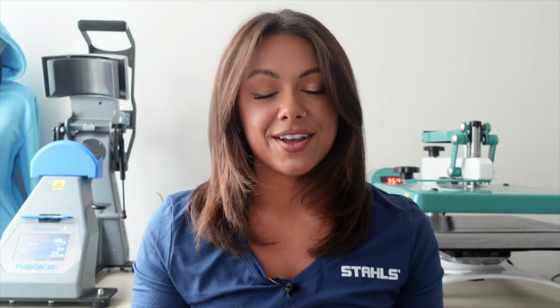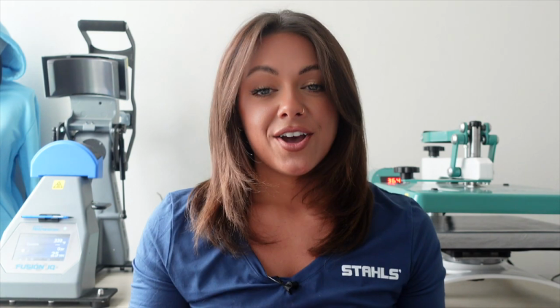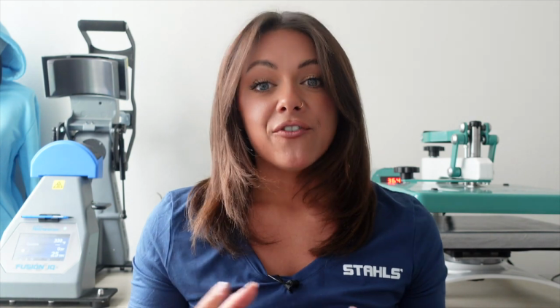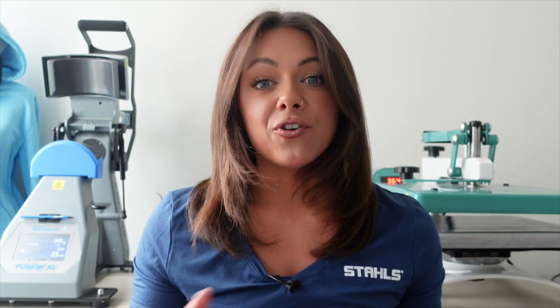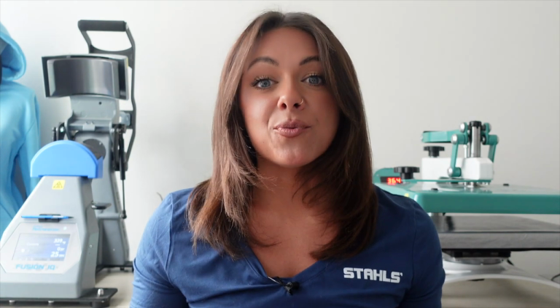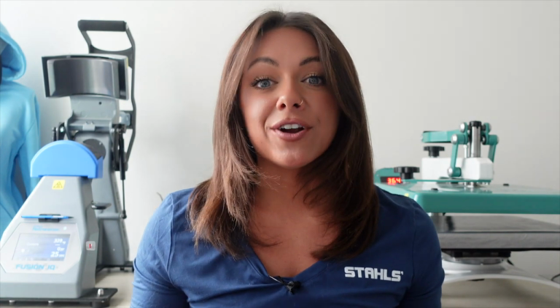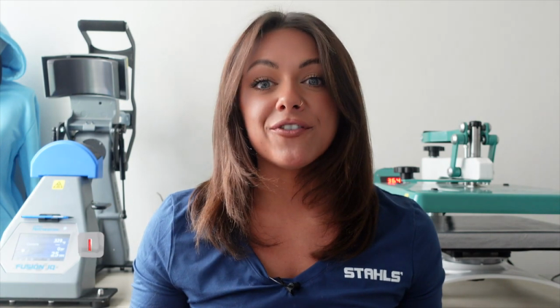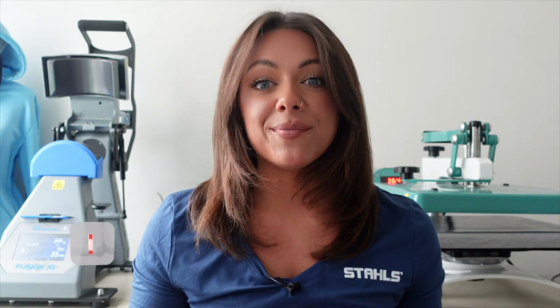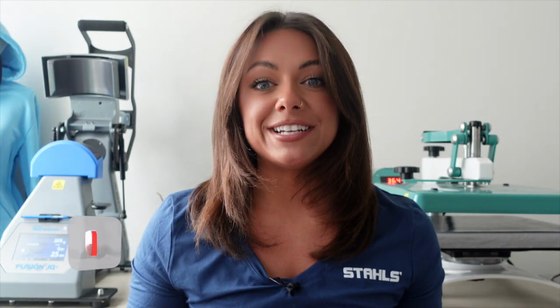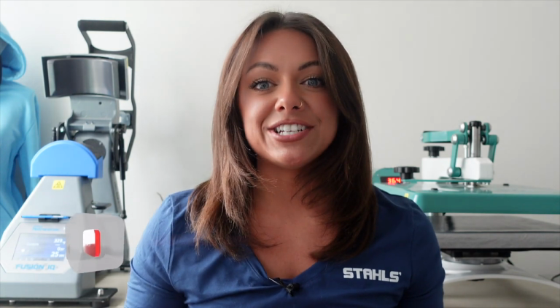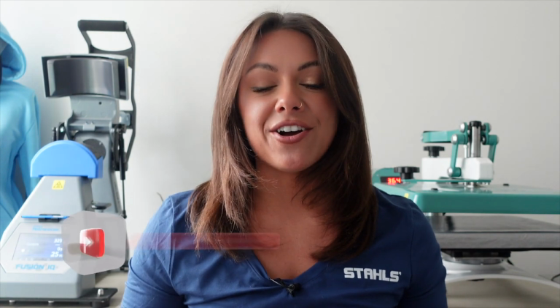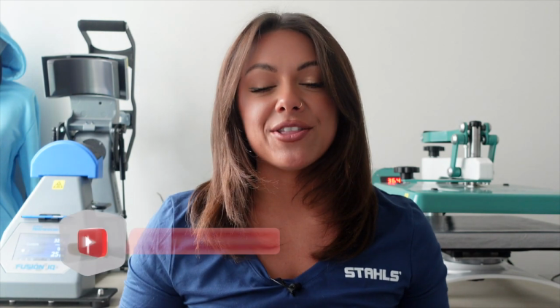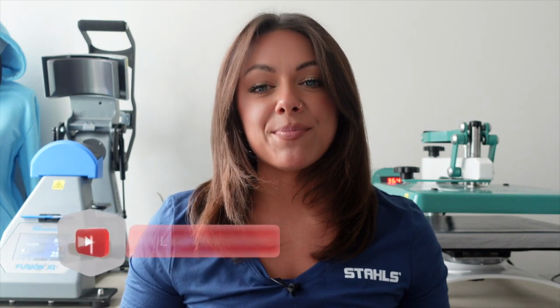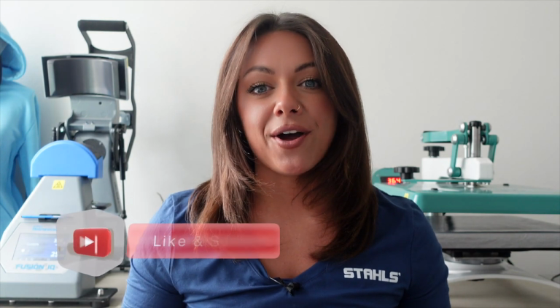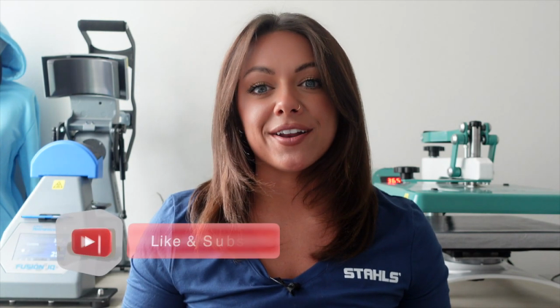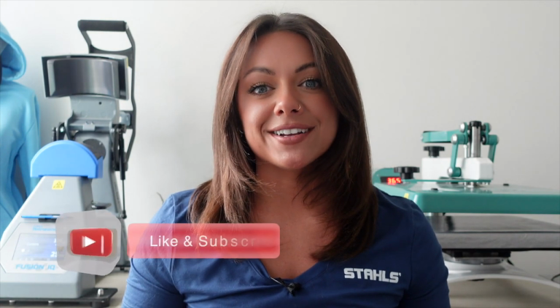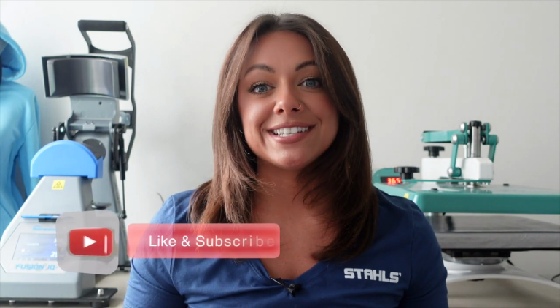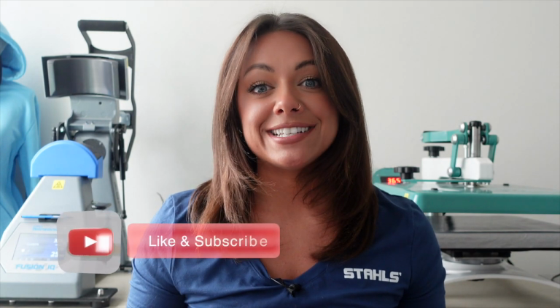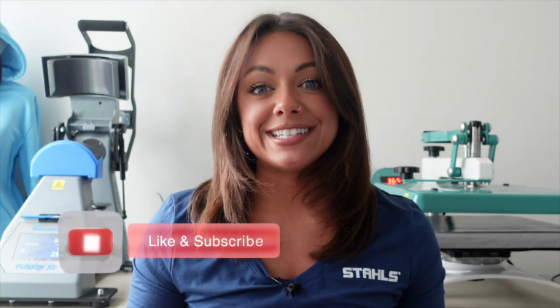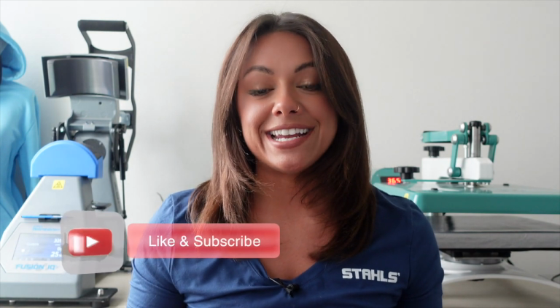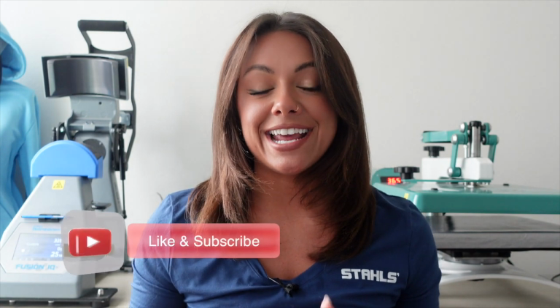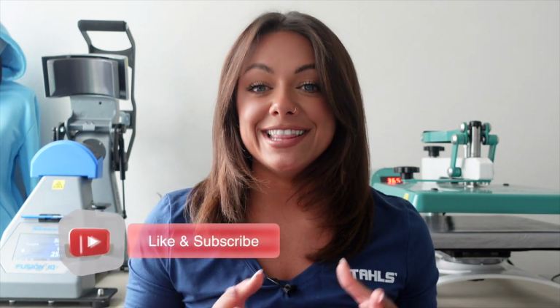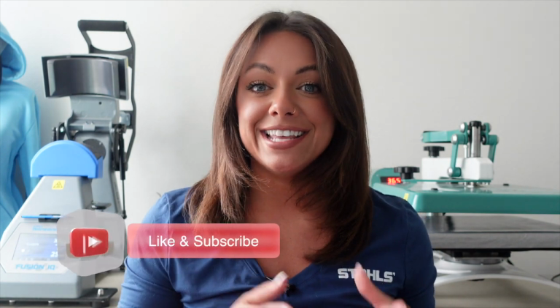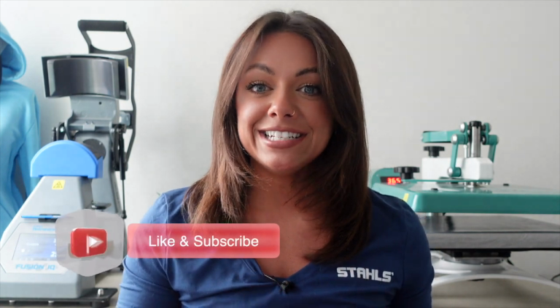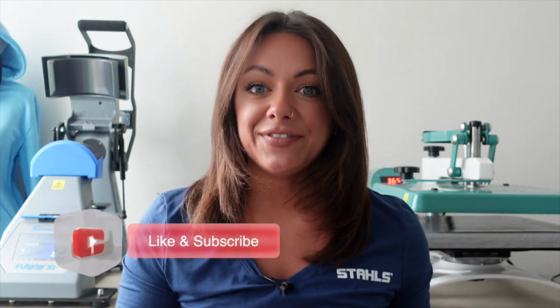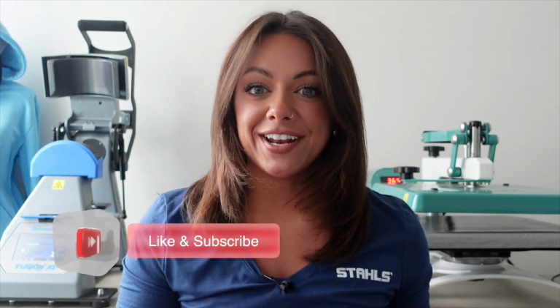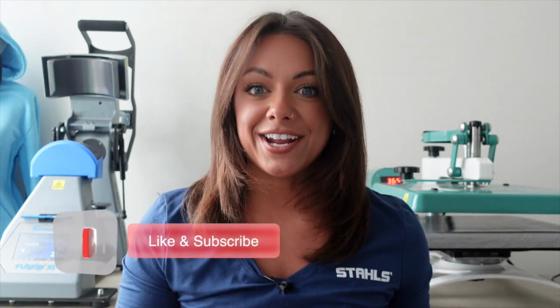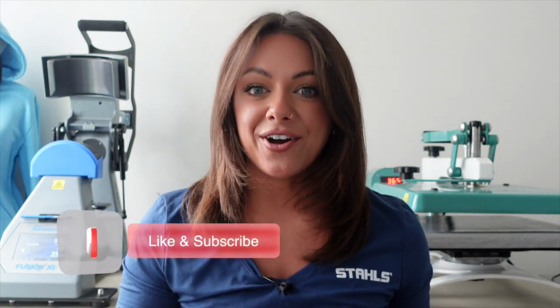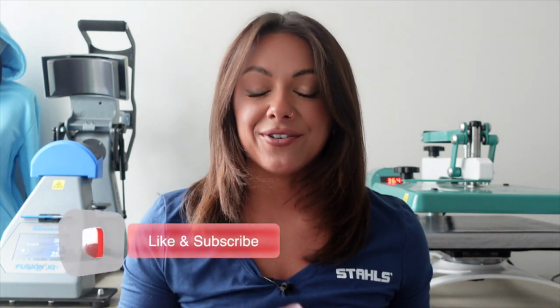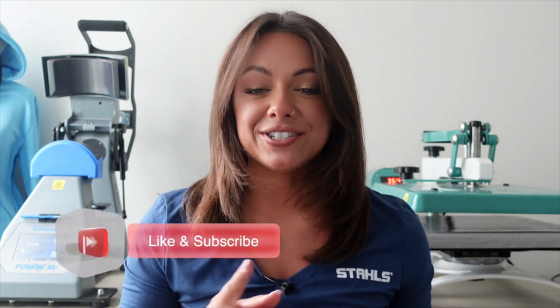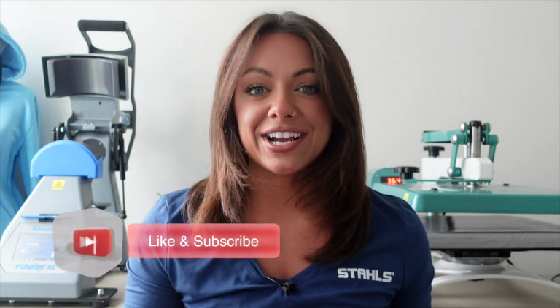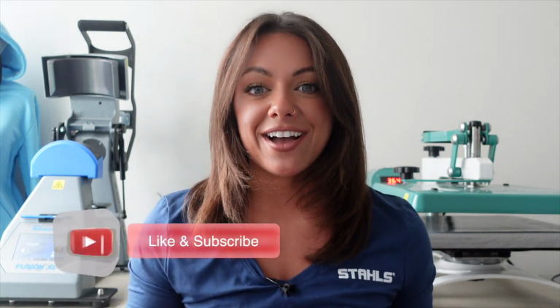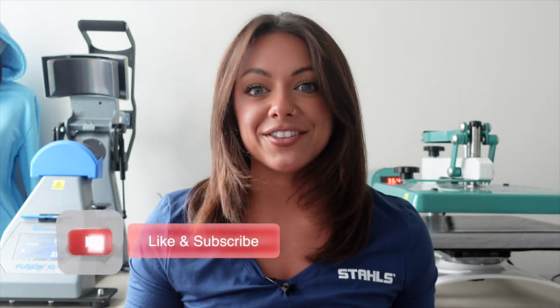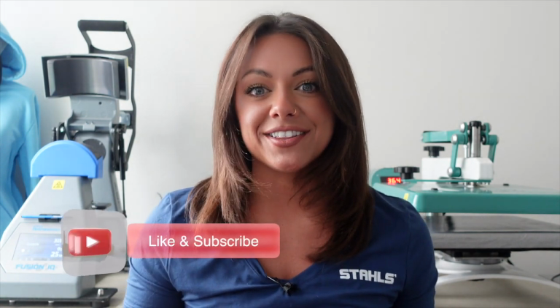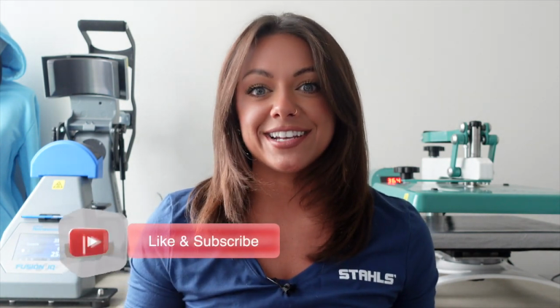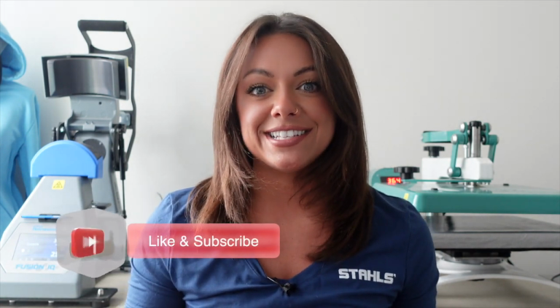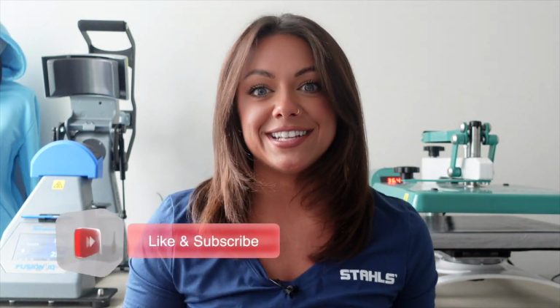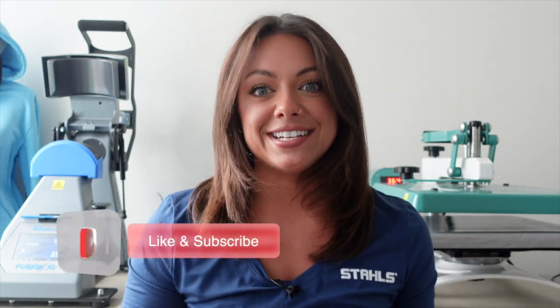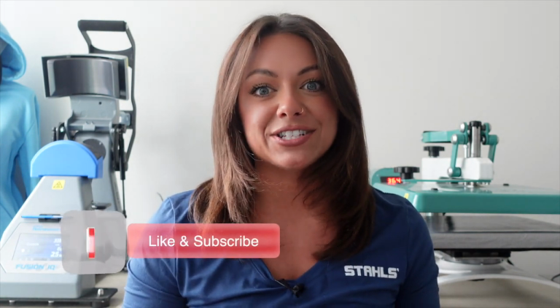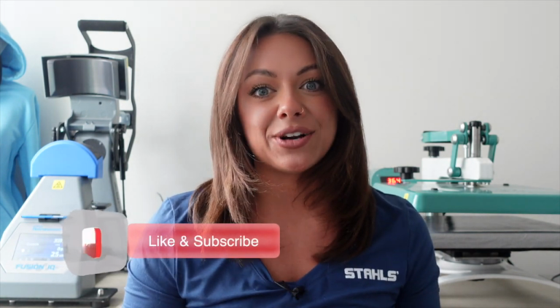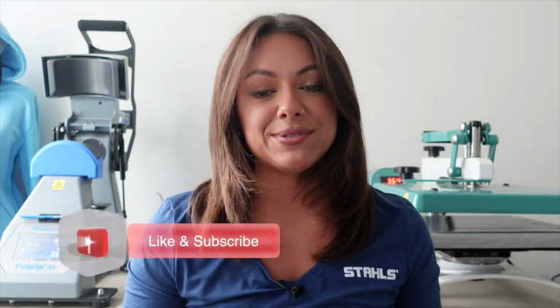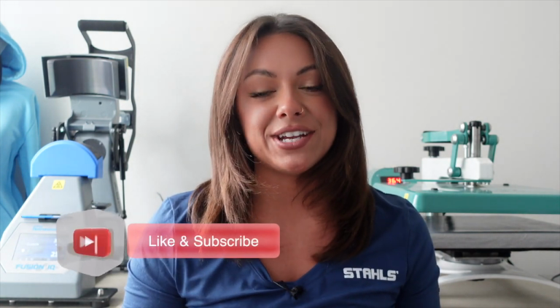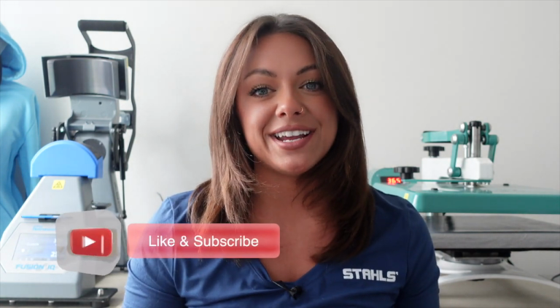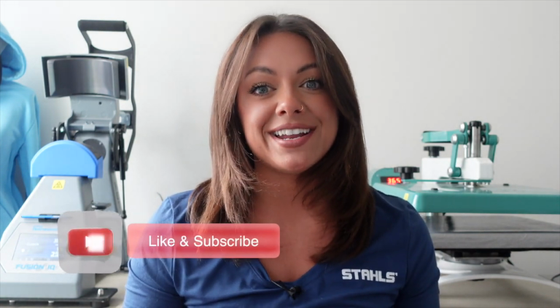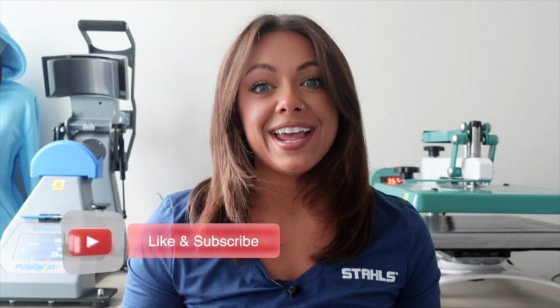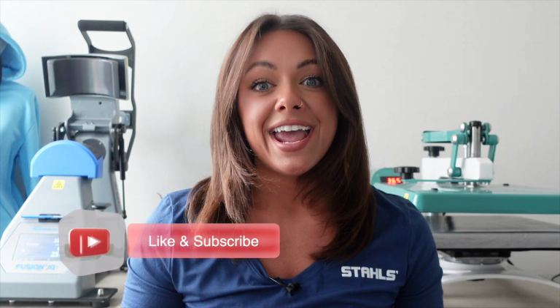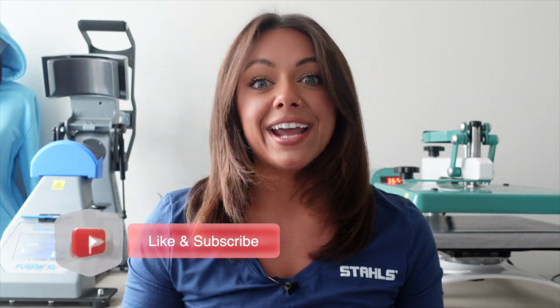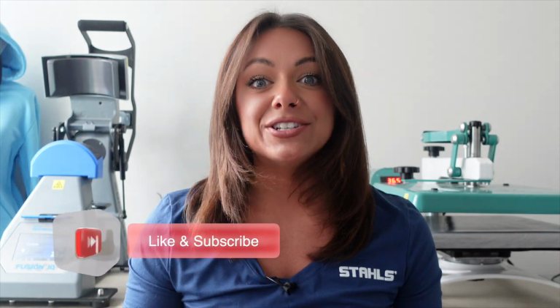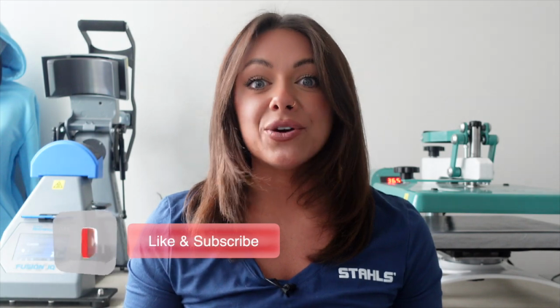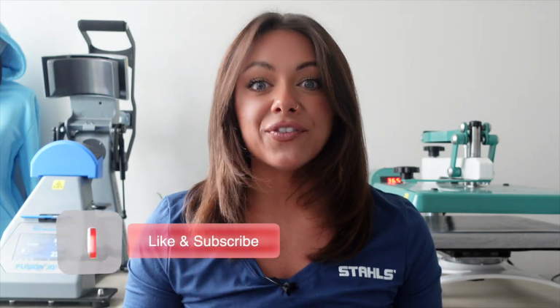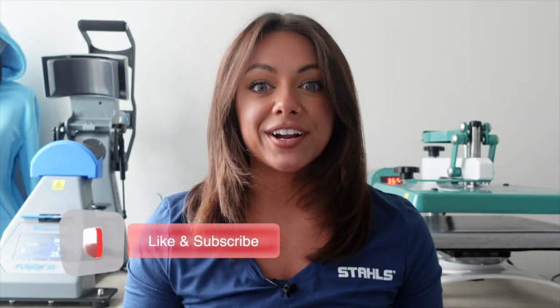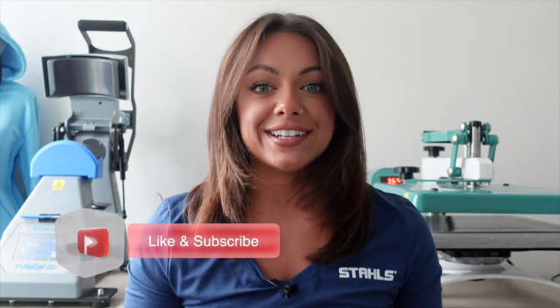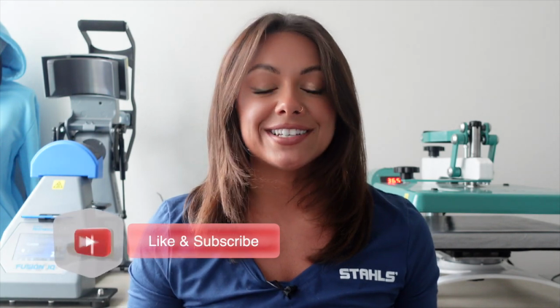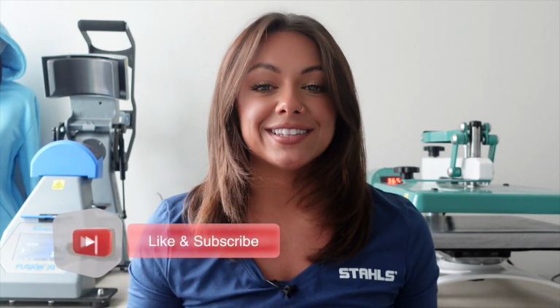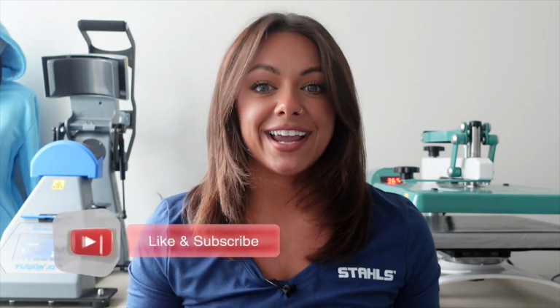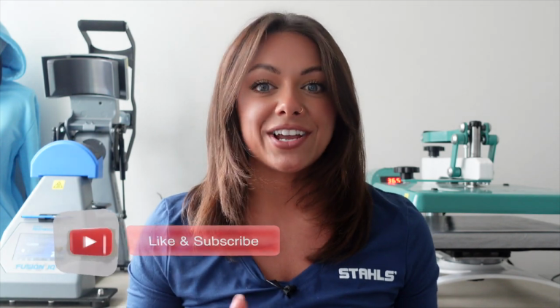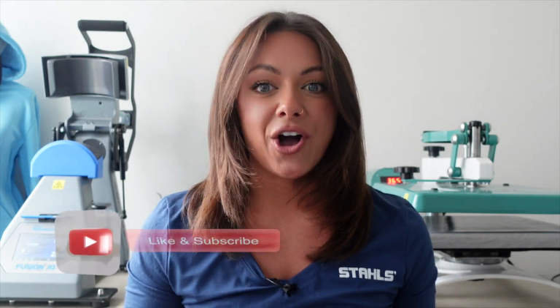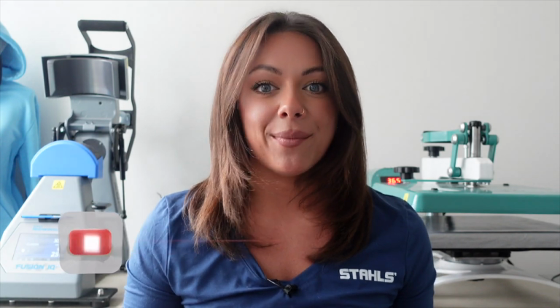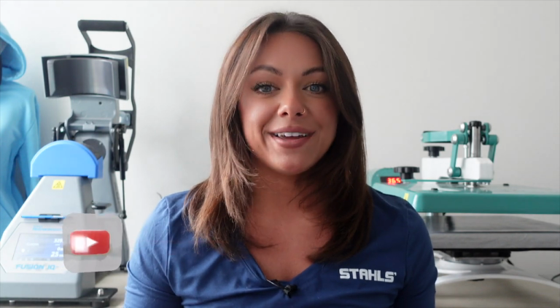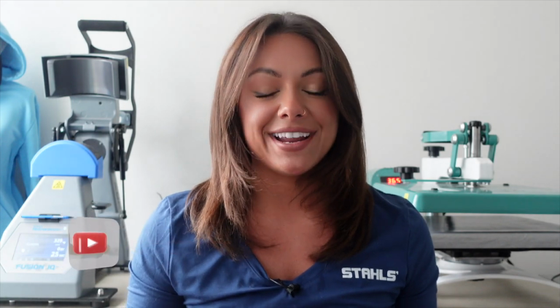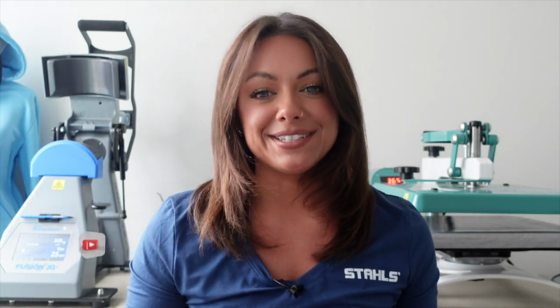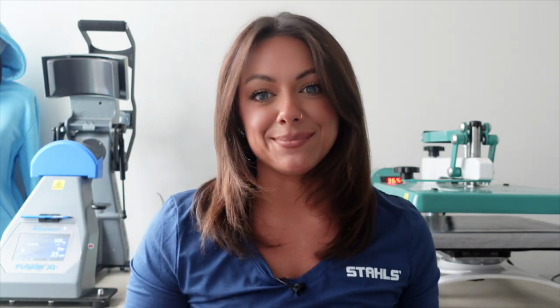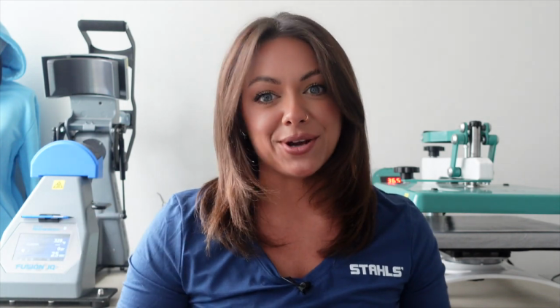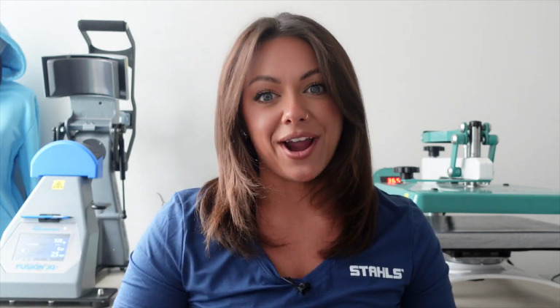For more information on the products seen in this video, check out the links in the description, and don't forget to like, comment, and subscribe.